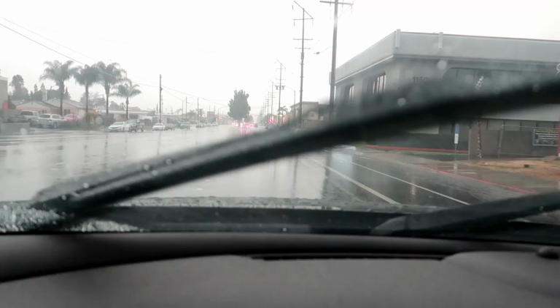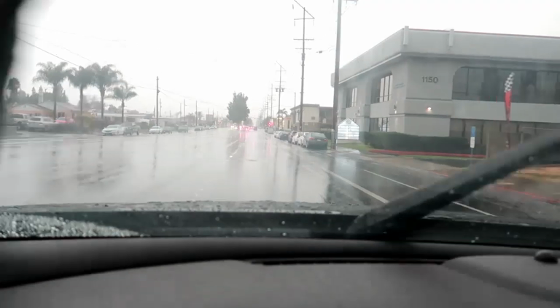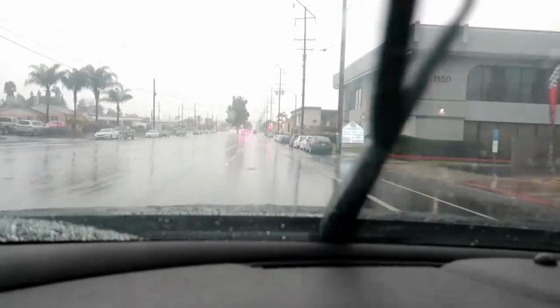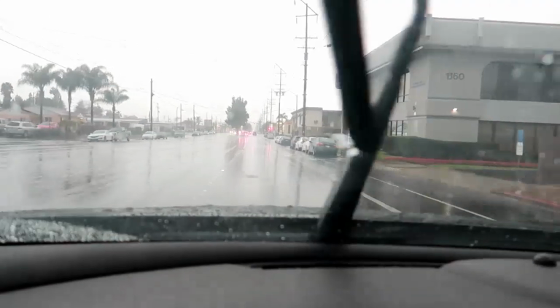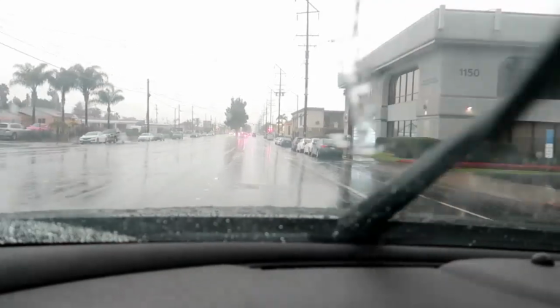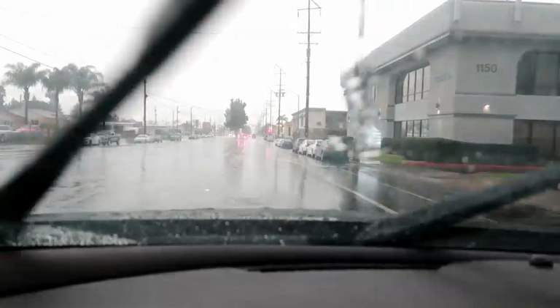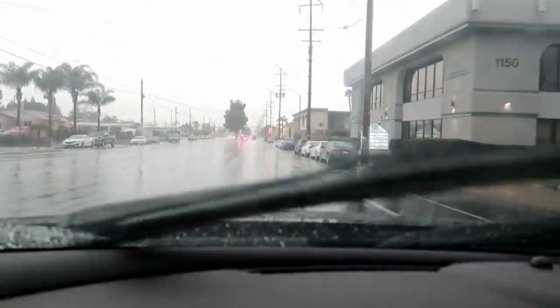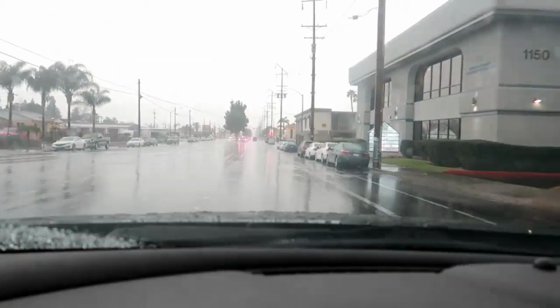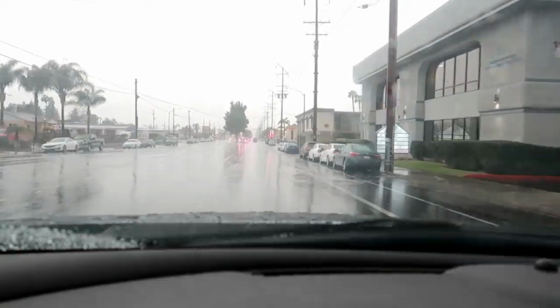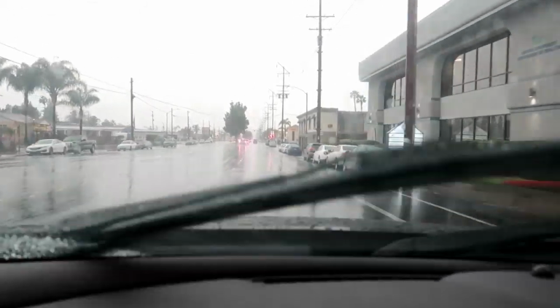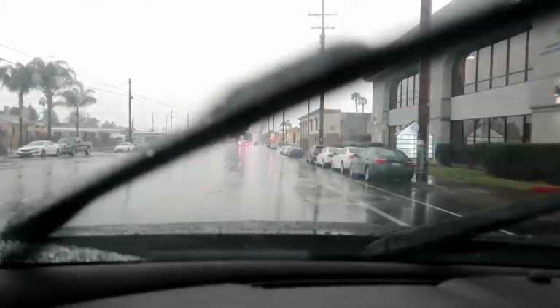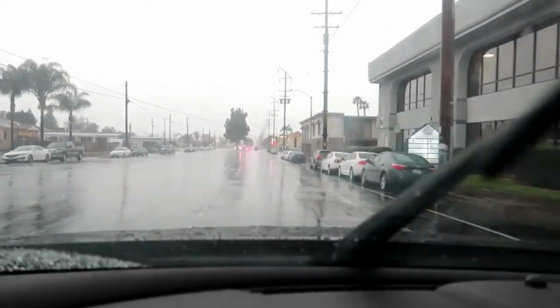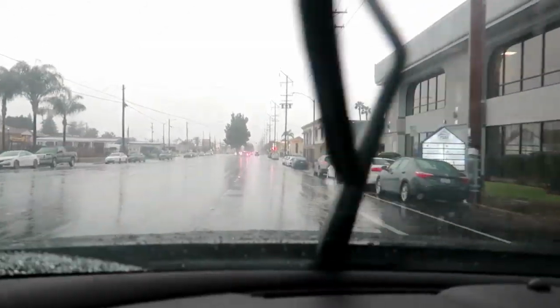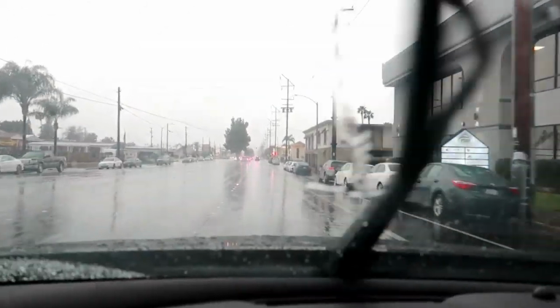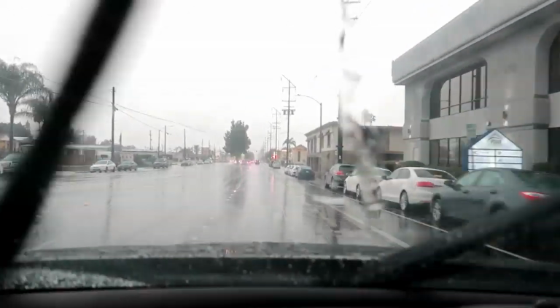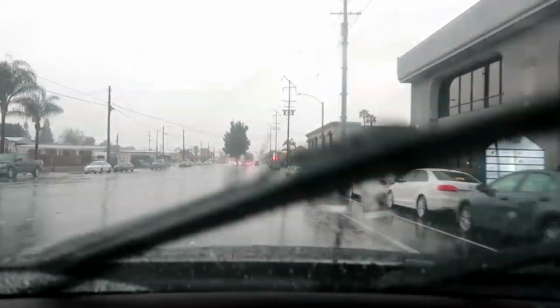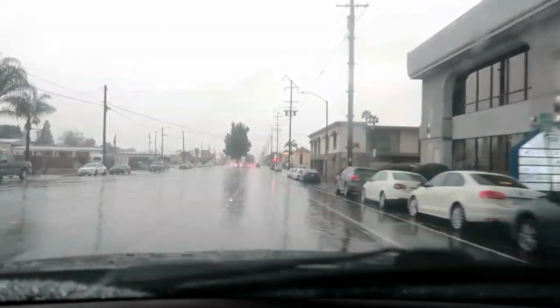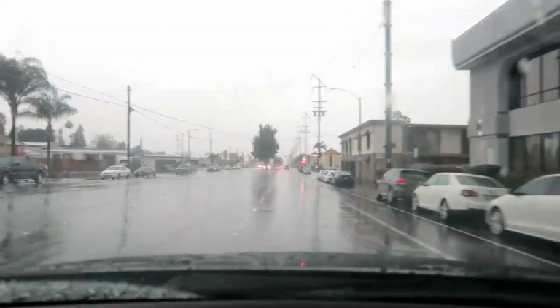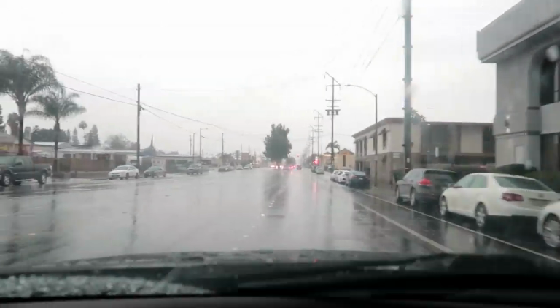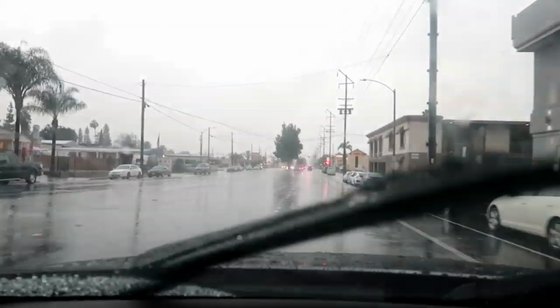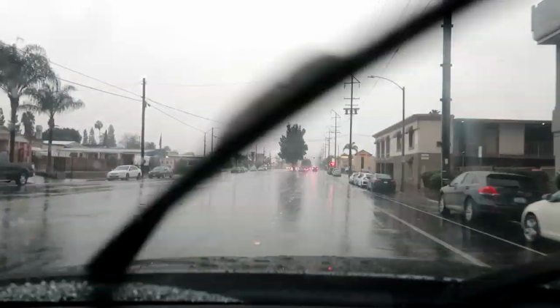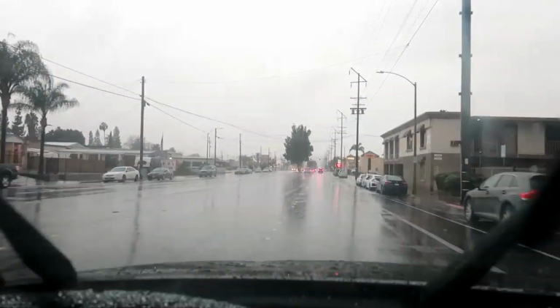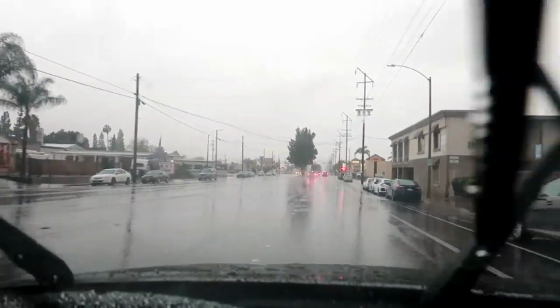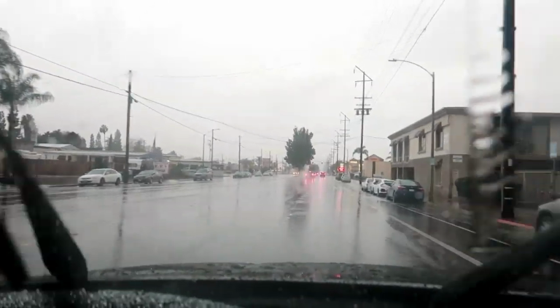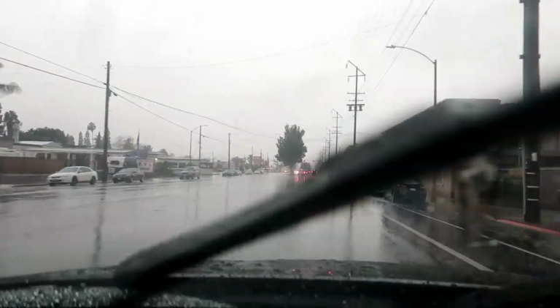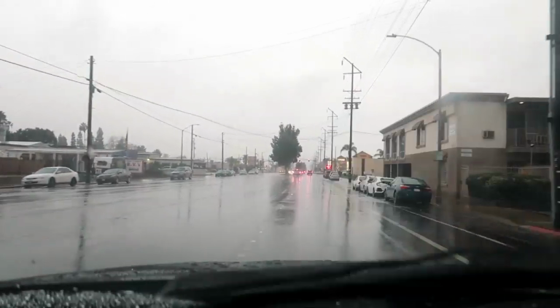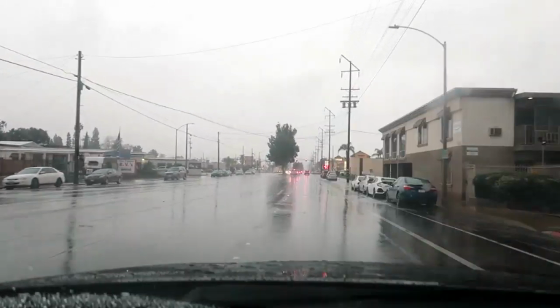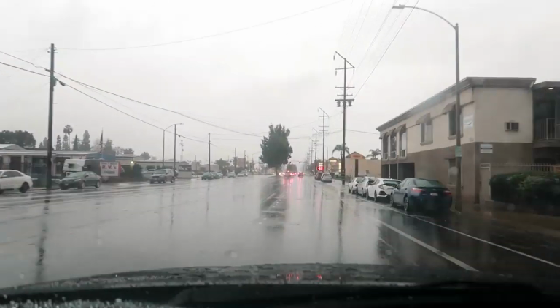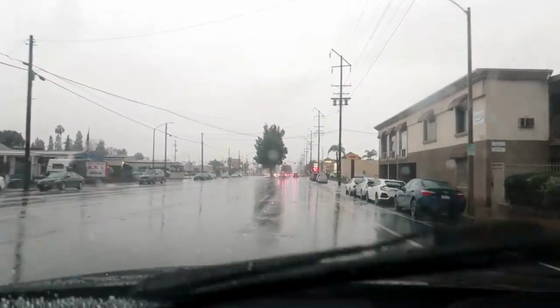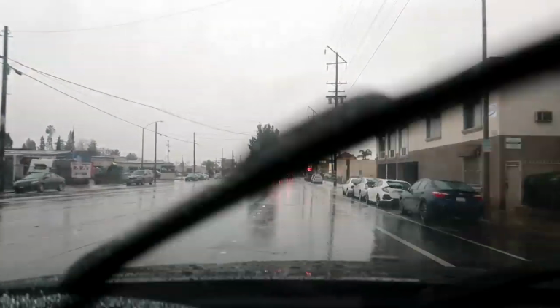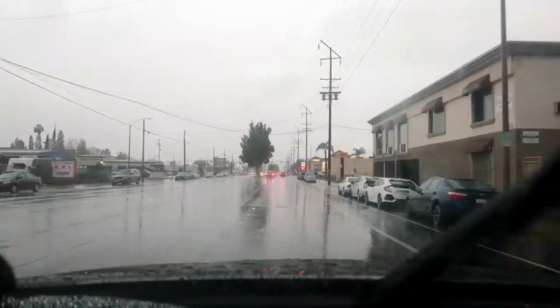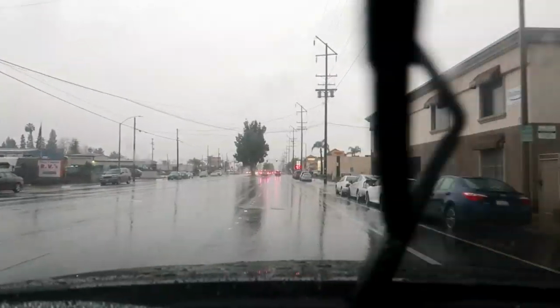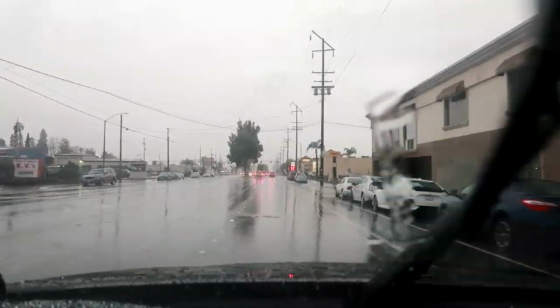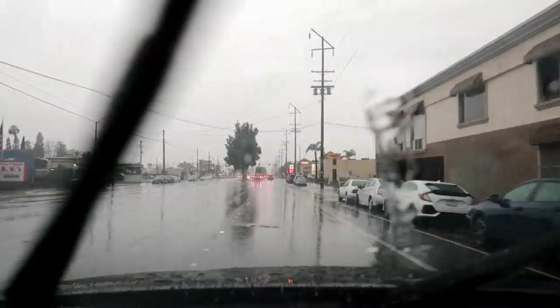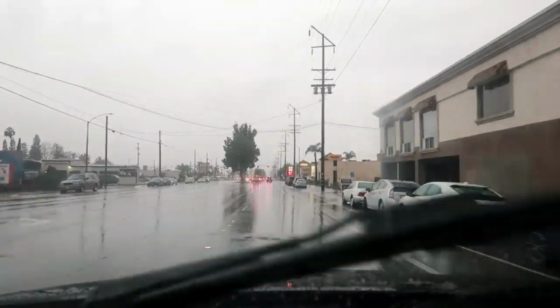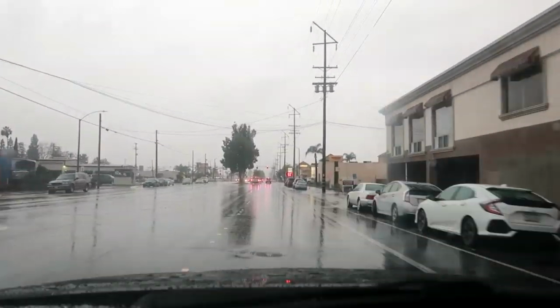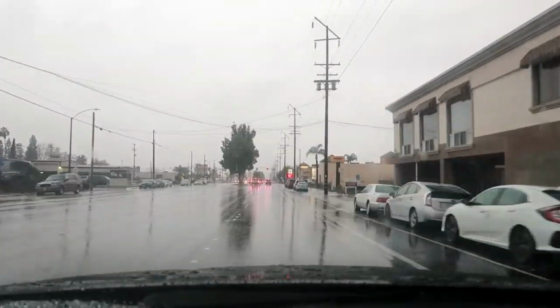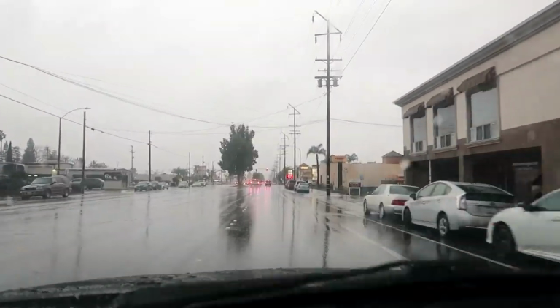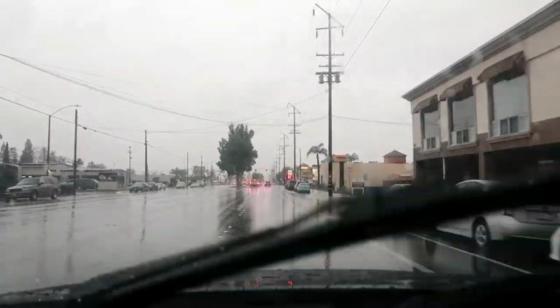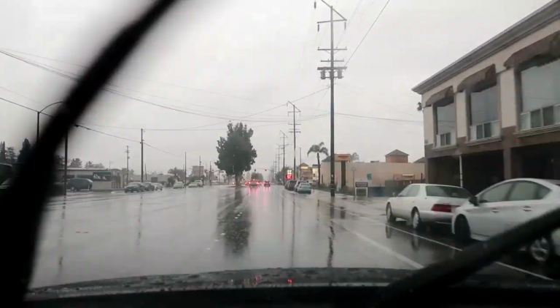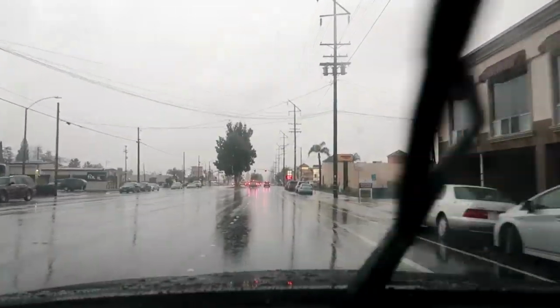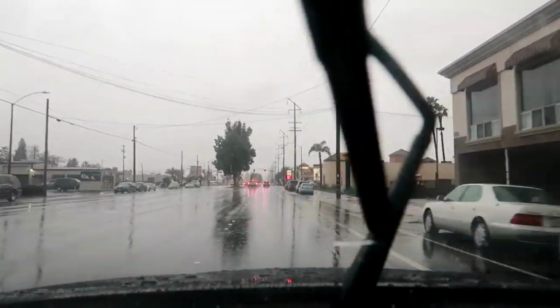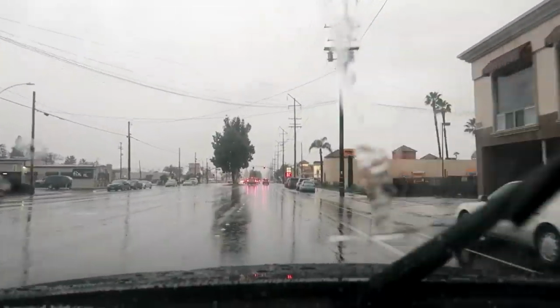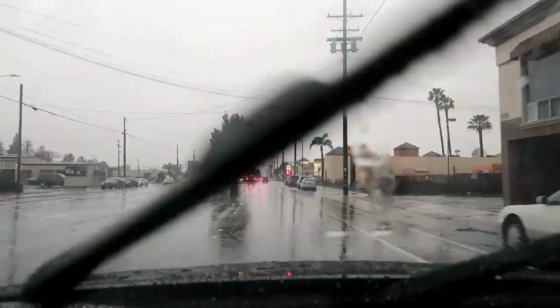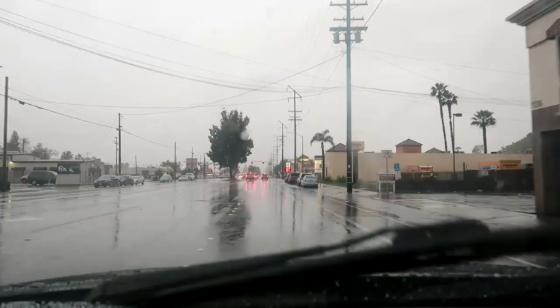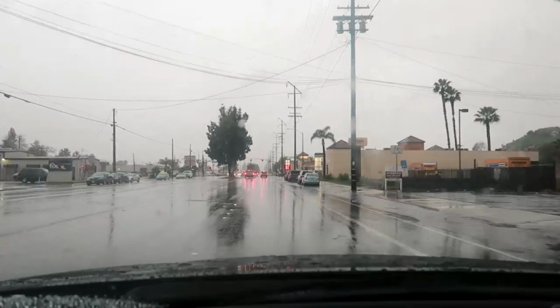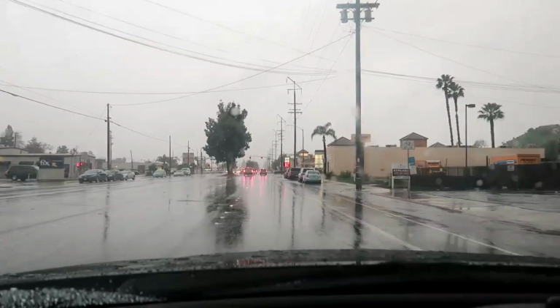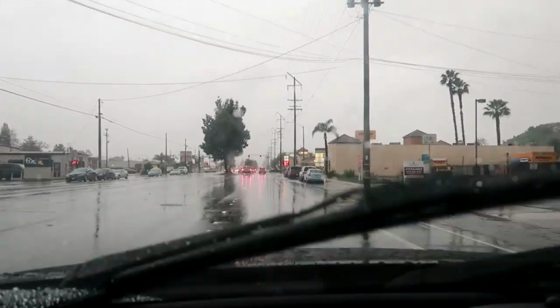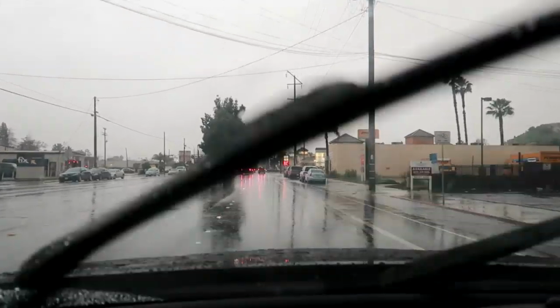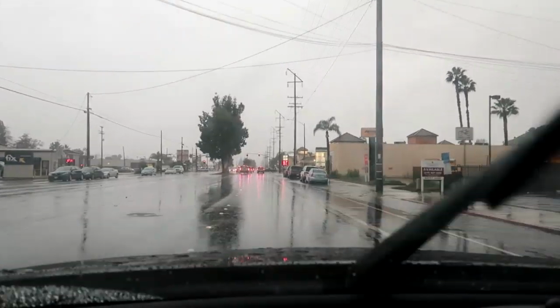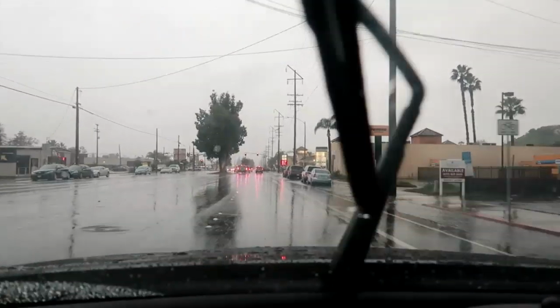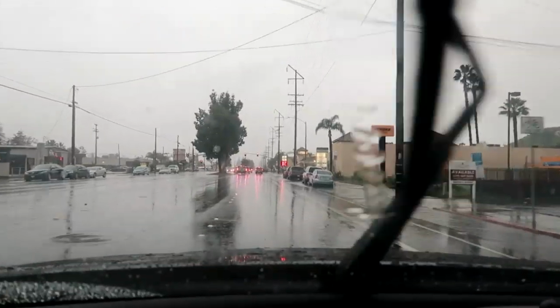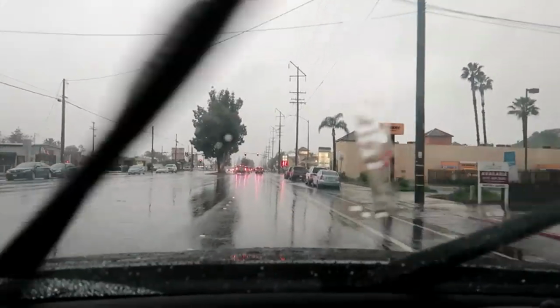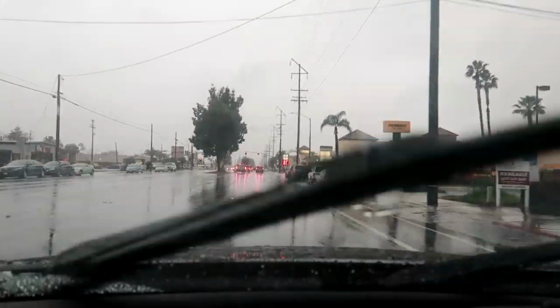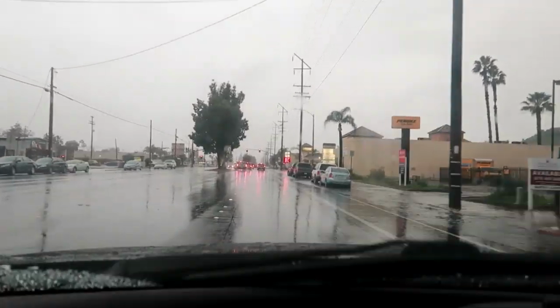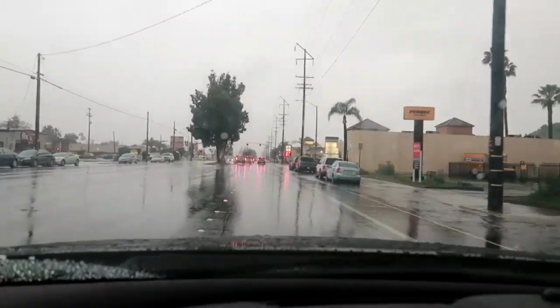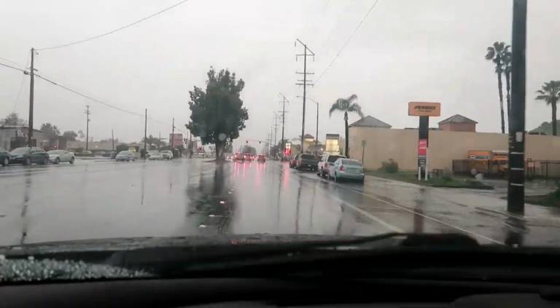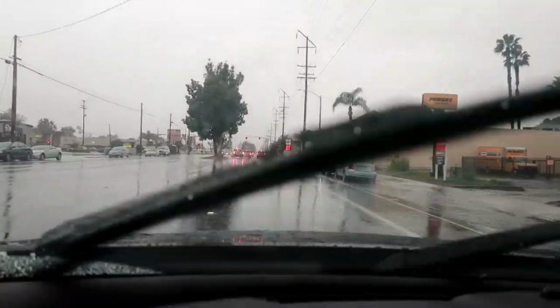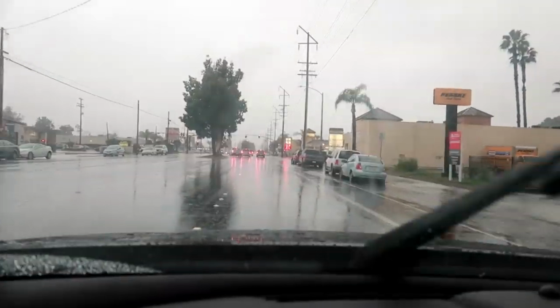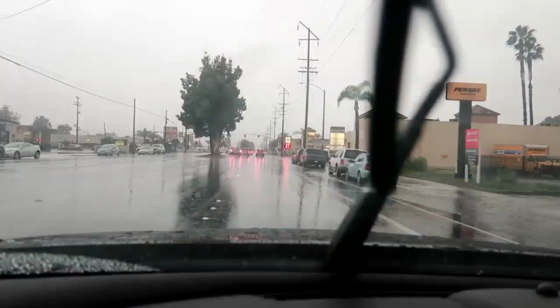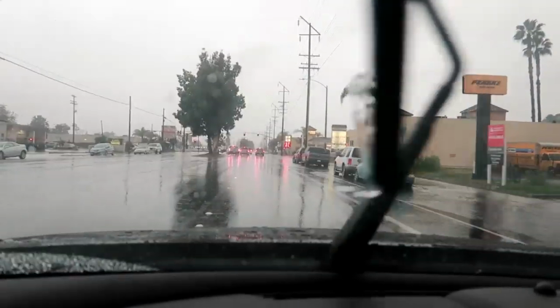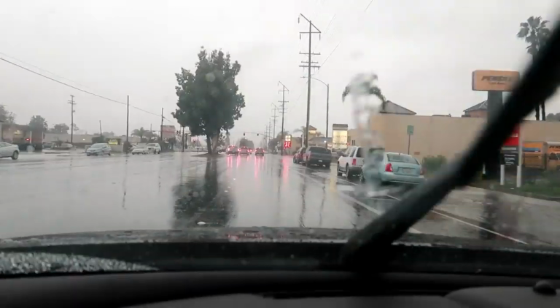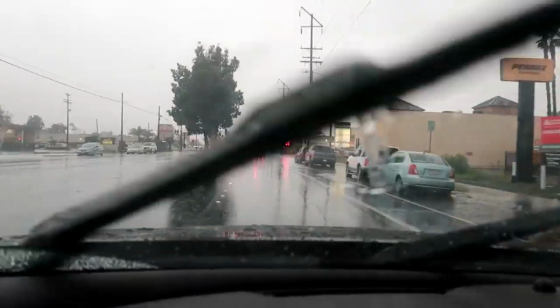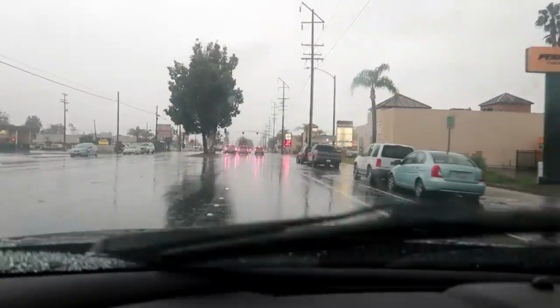Look, you guys, it's finally raining! You guys know I love the rain, and I'm on my way to a store.